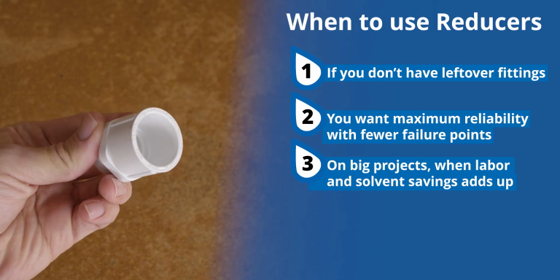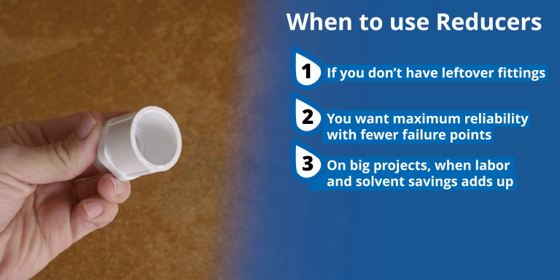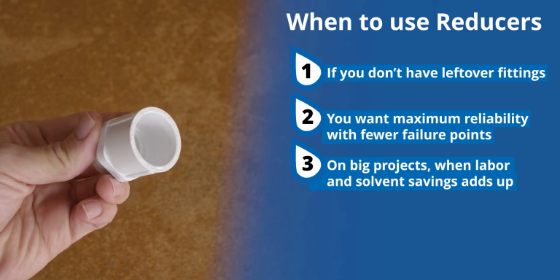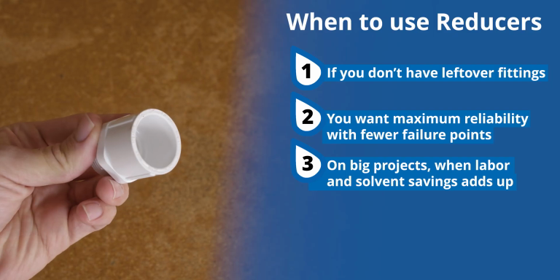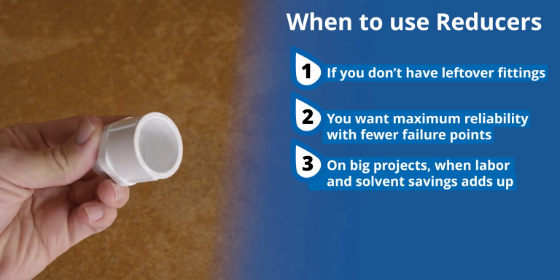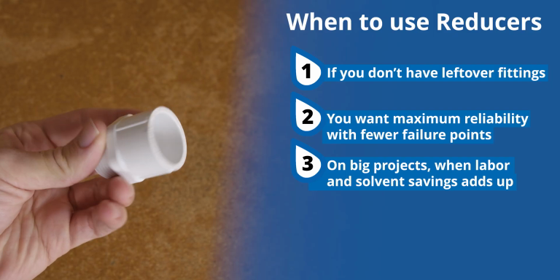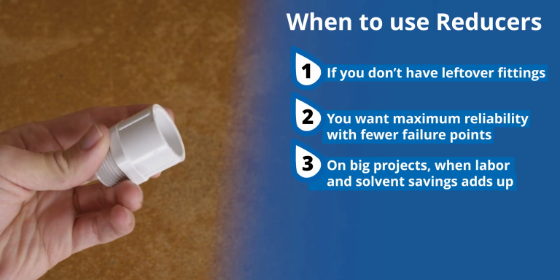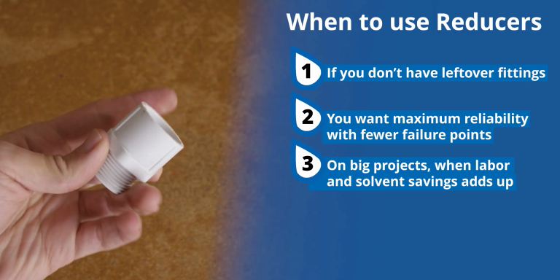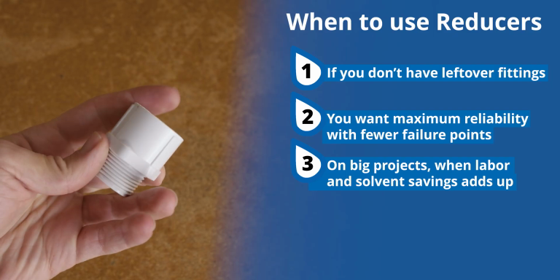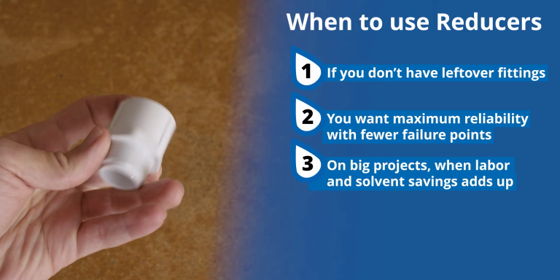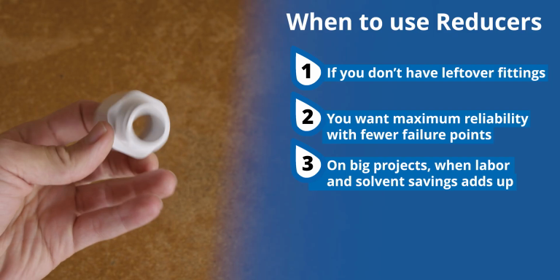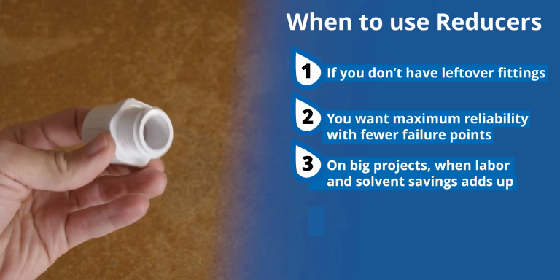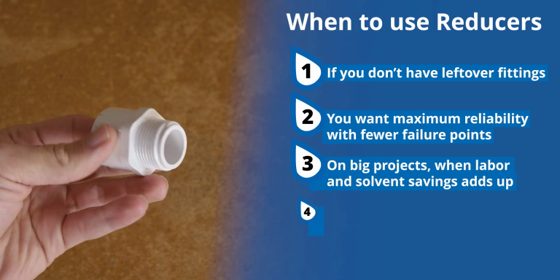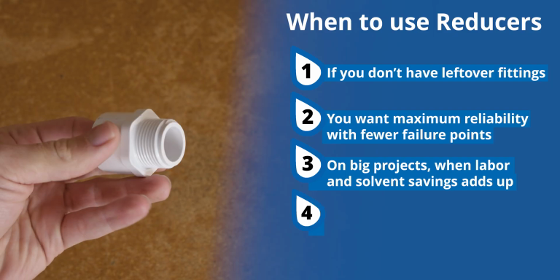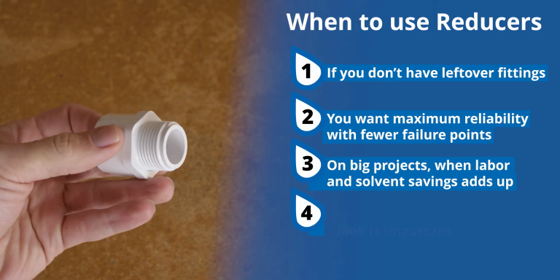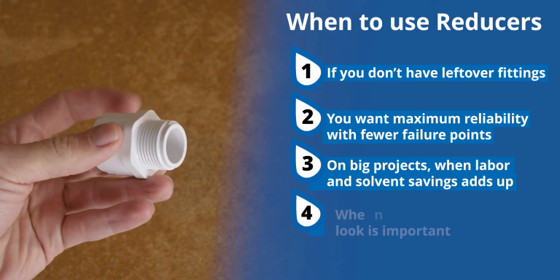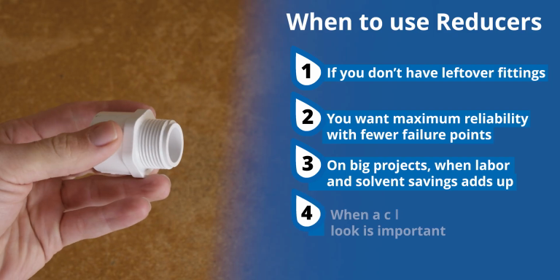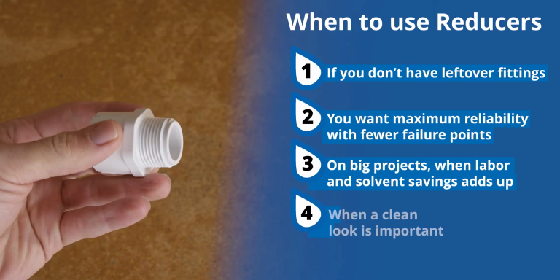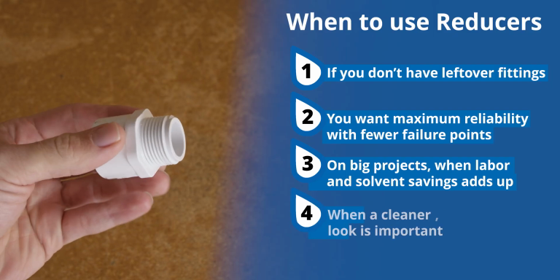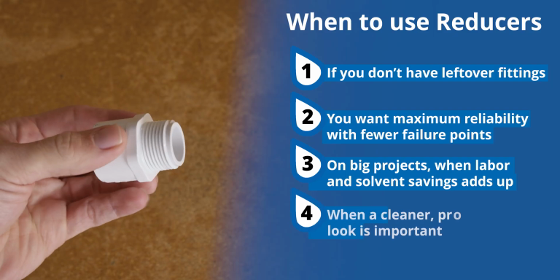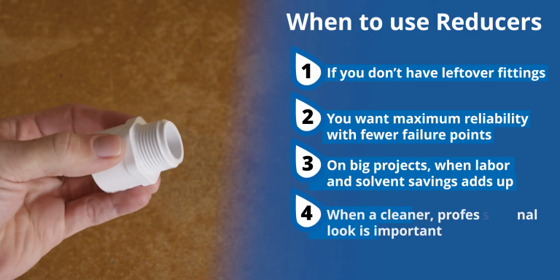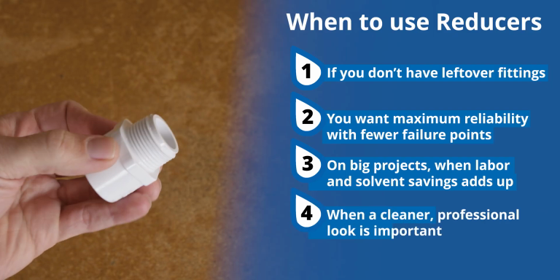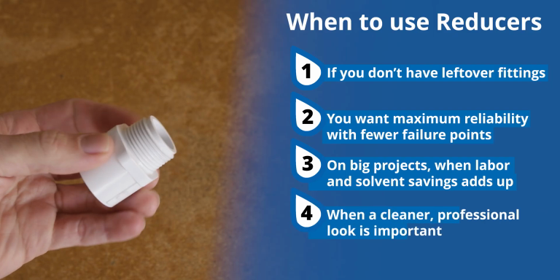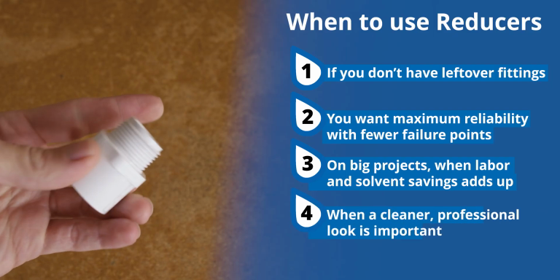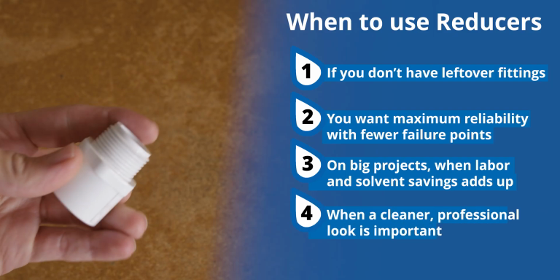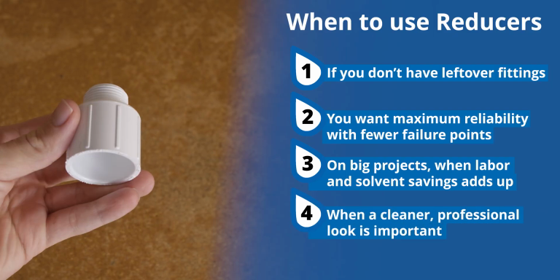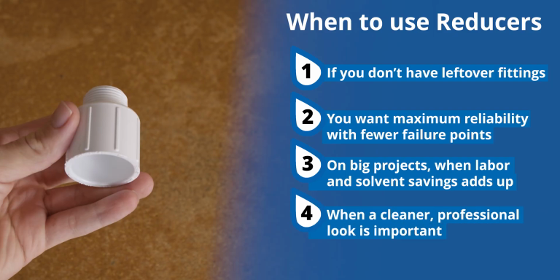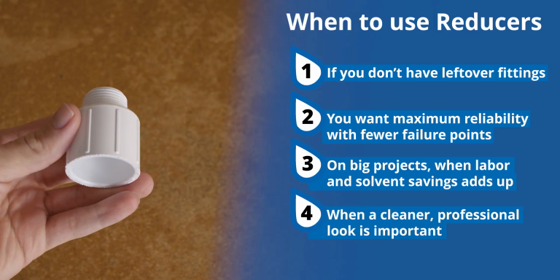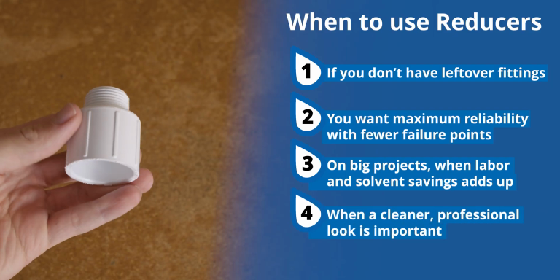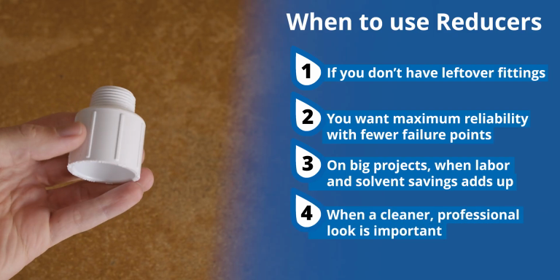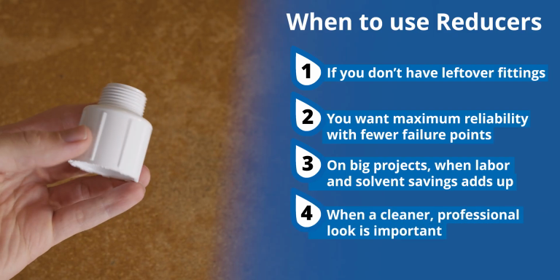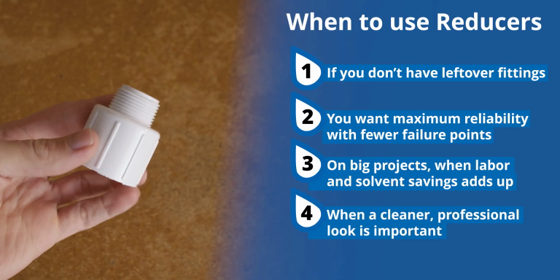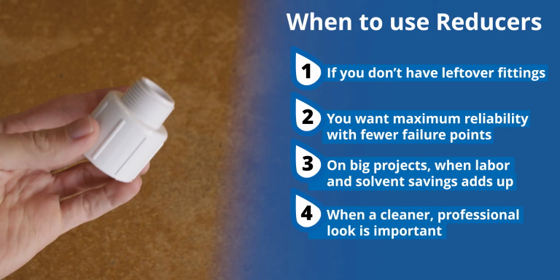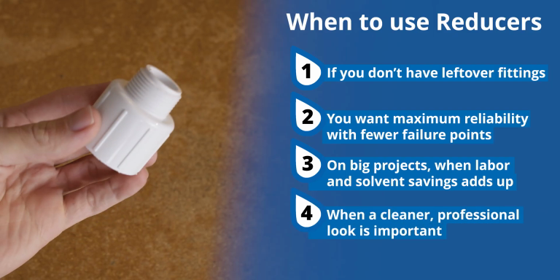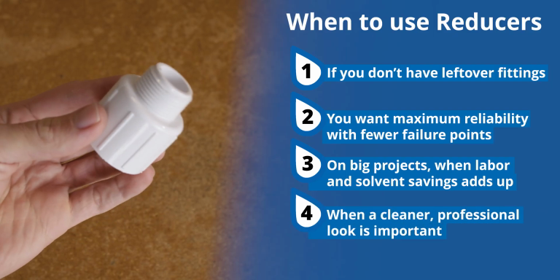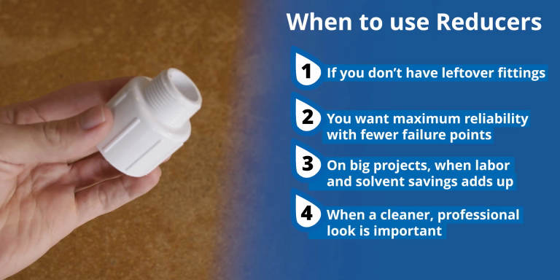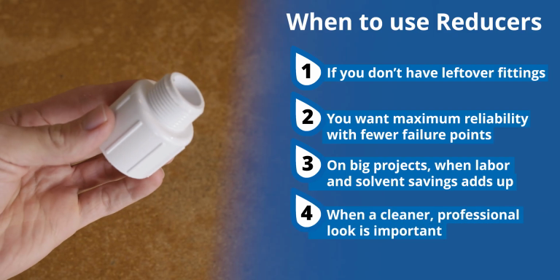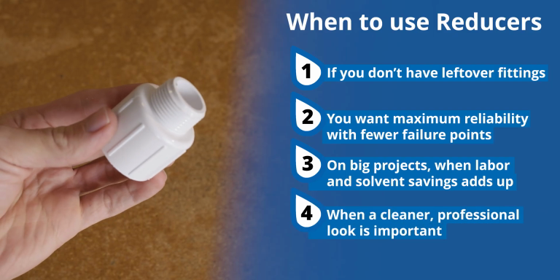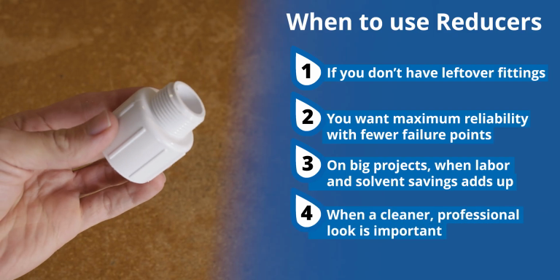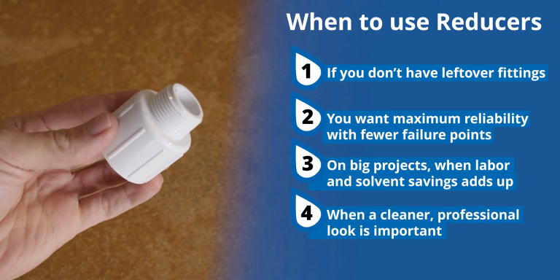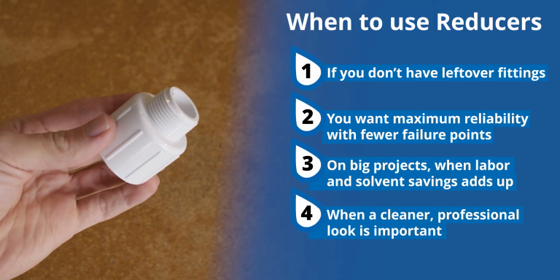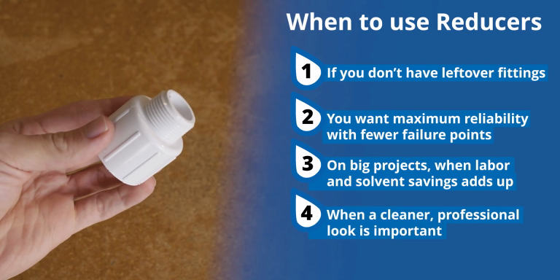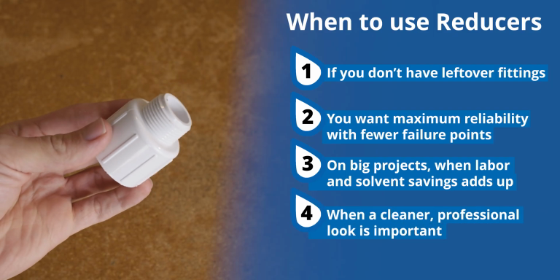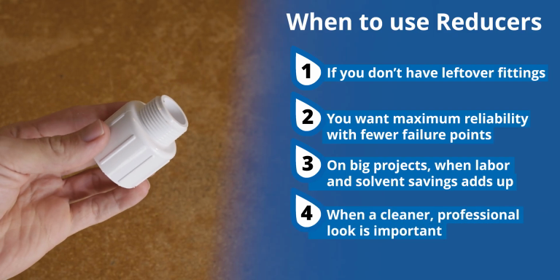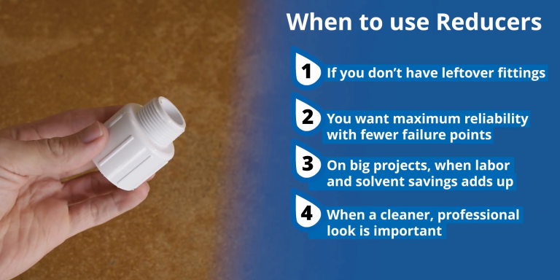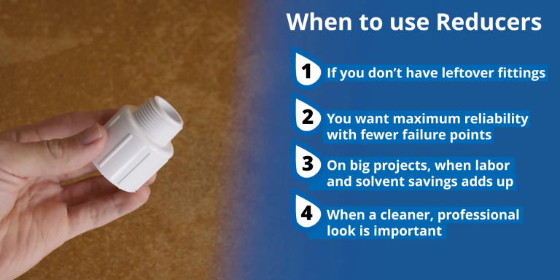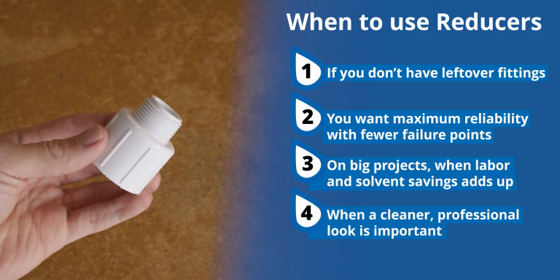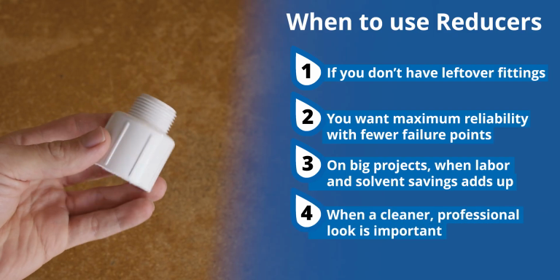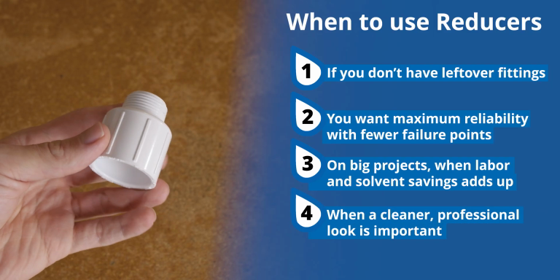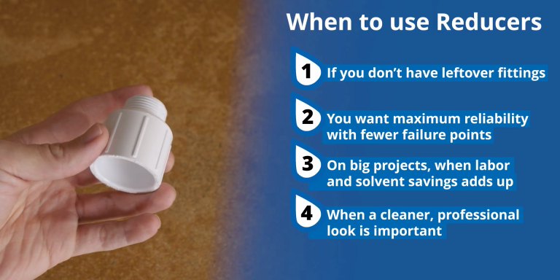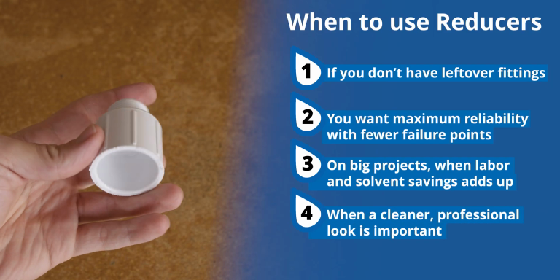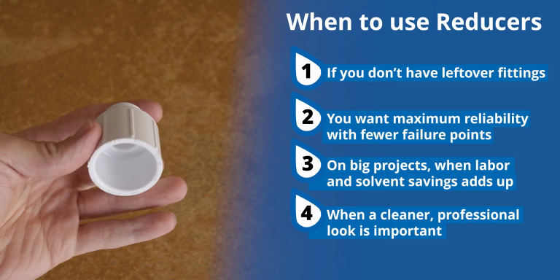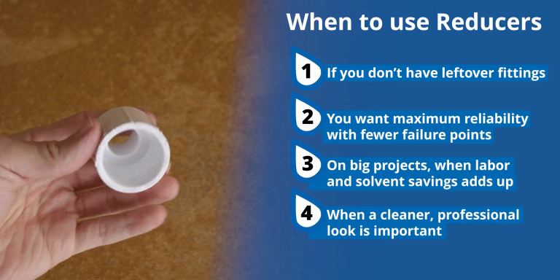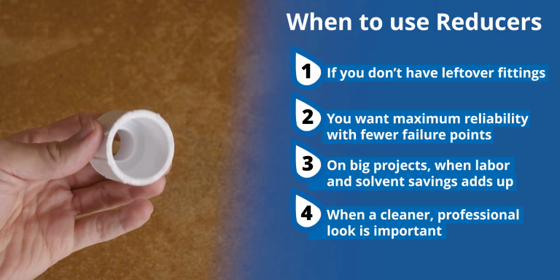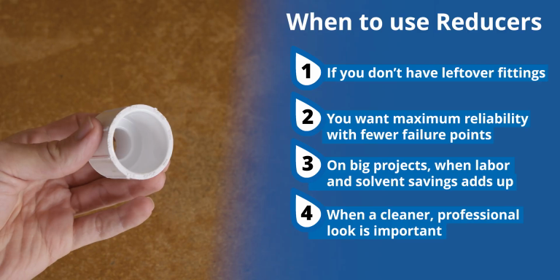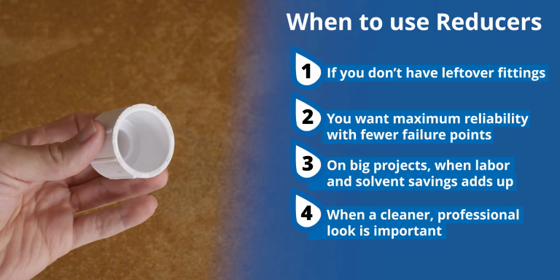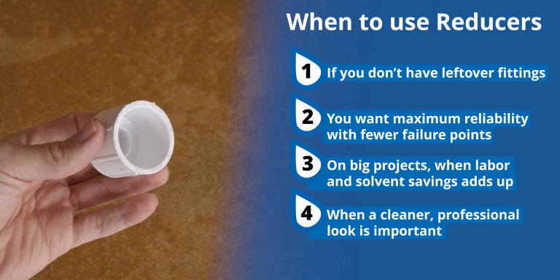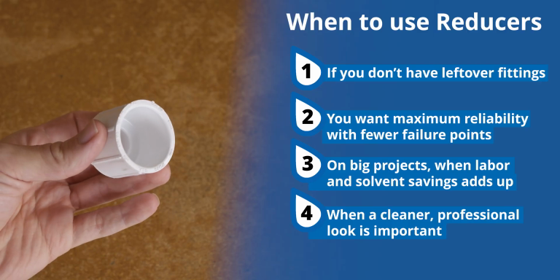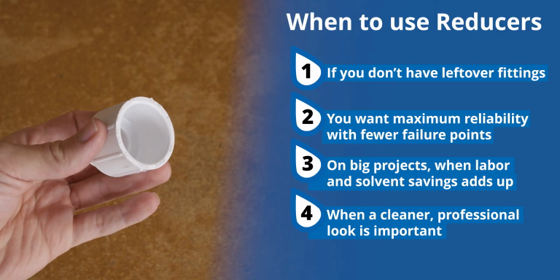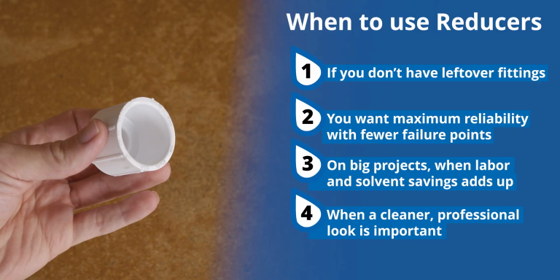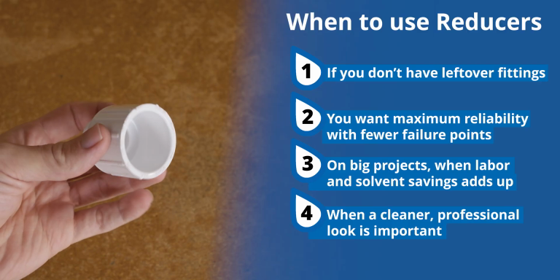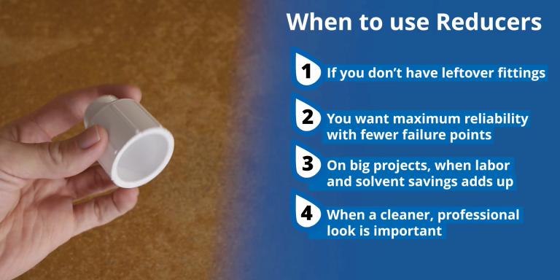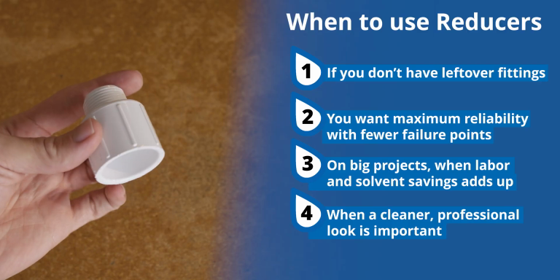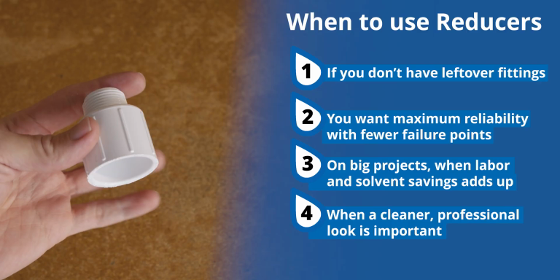And fourth, when appearance counts. Reducers offer a clean, professional look without stacking multiple parts together.